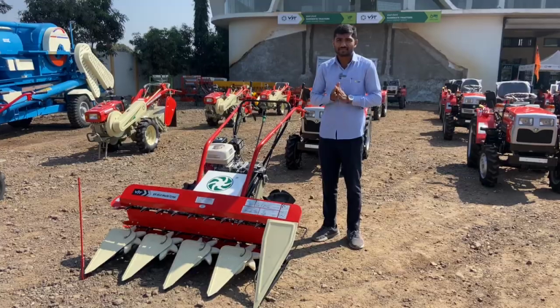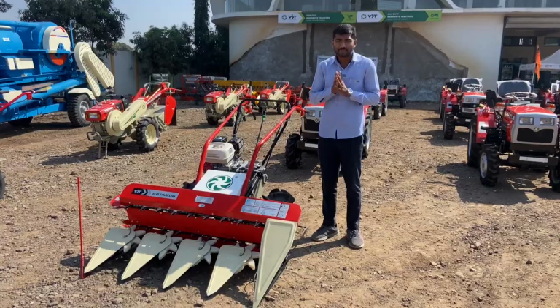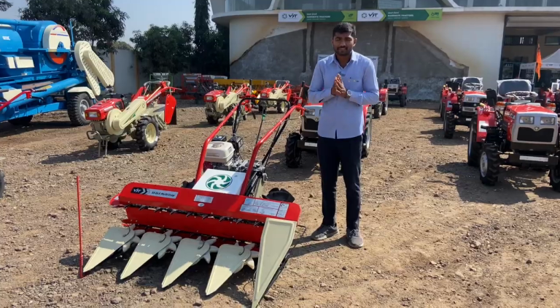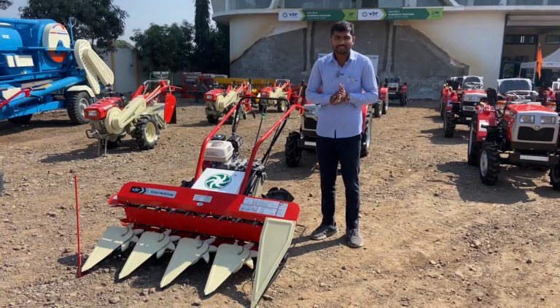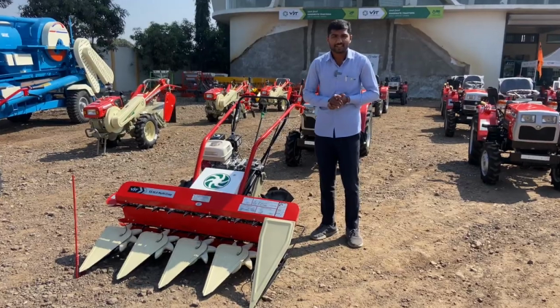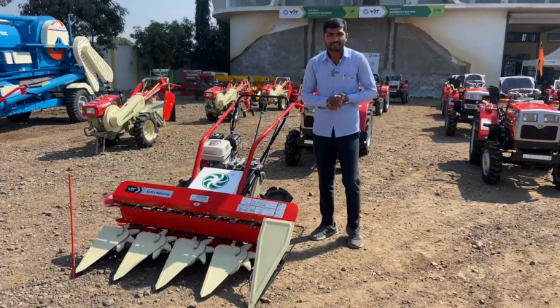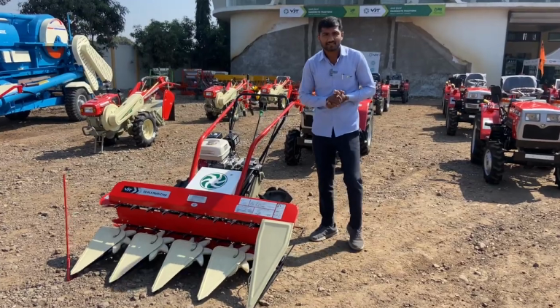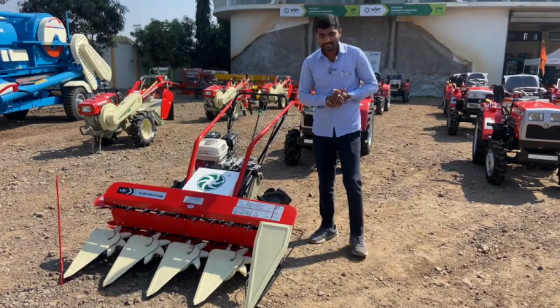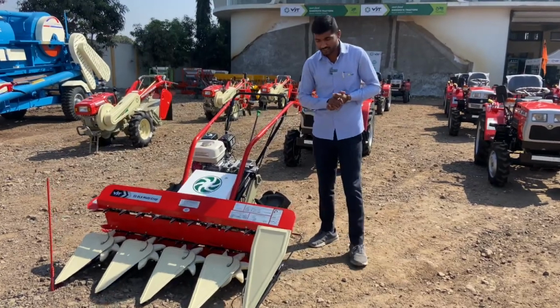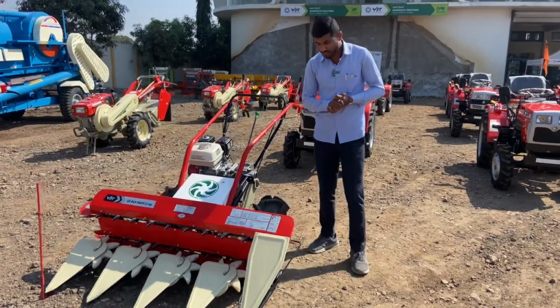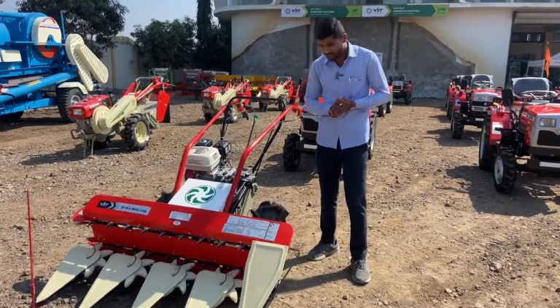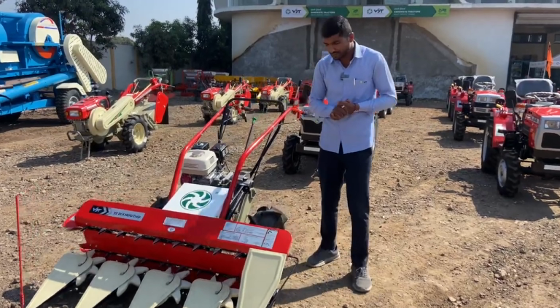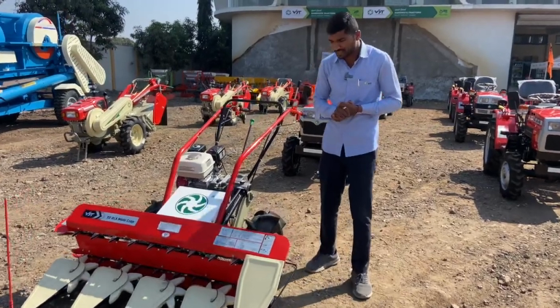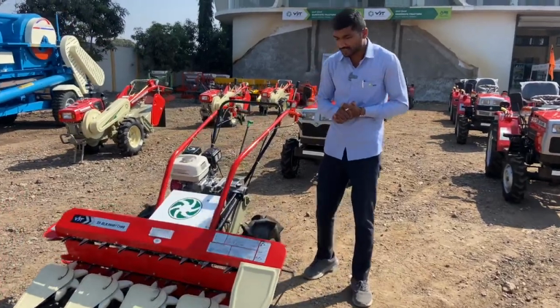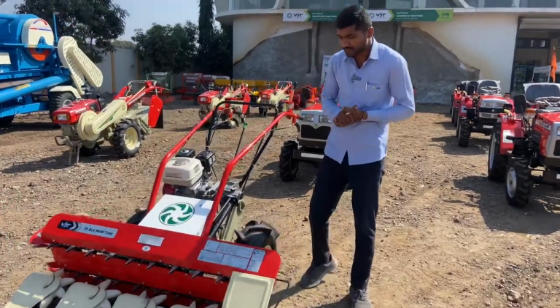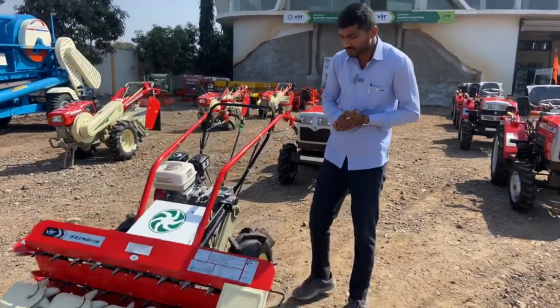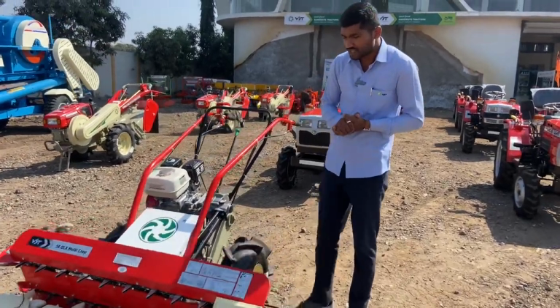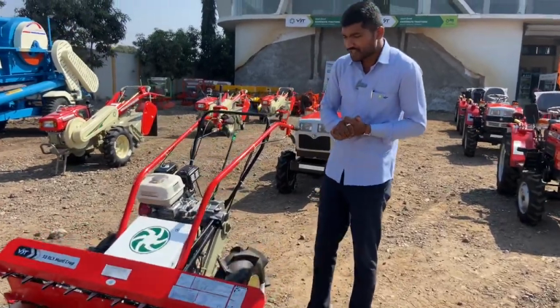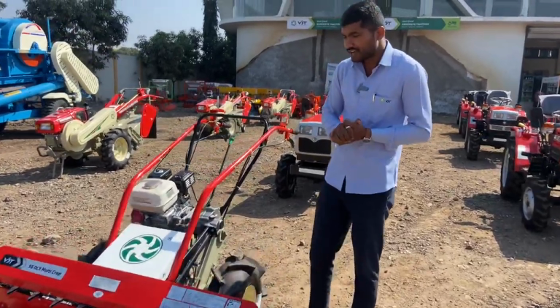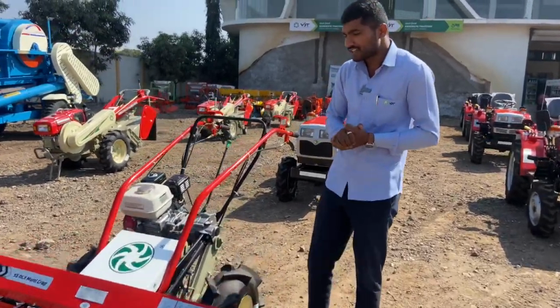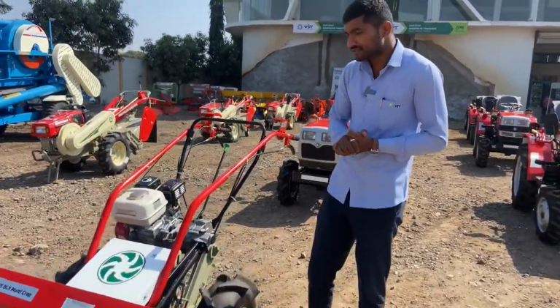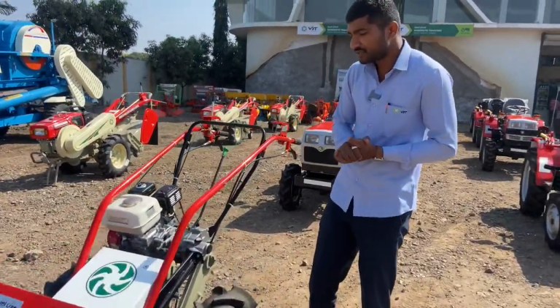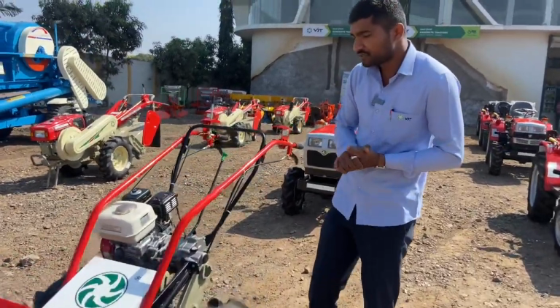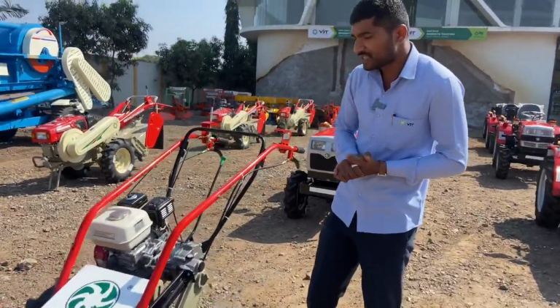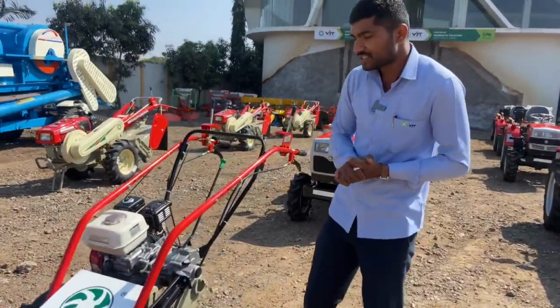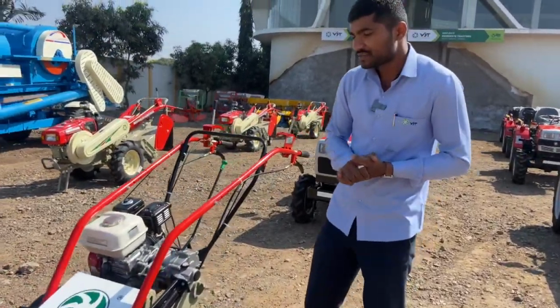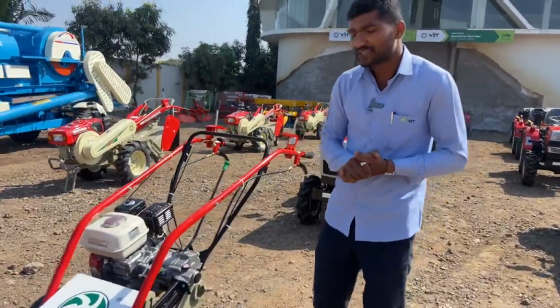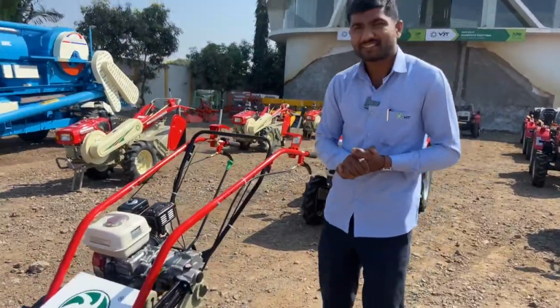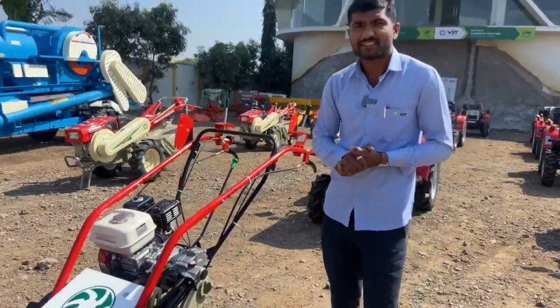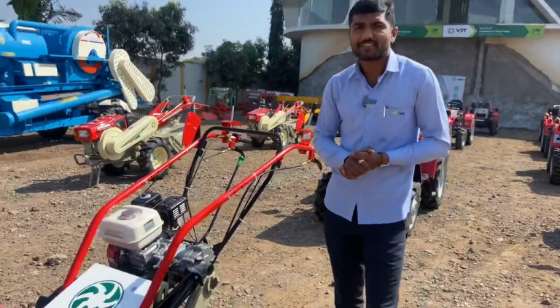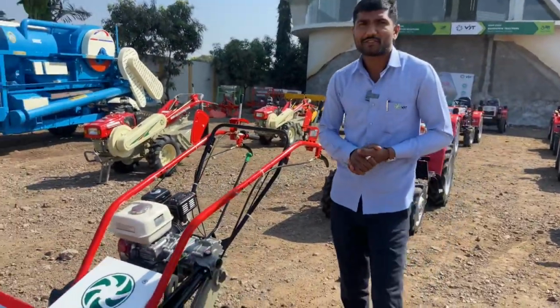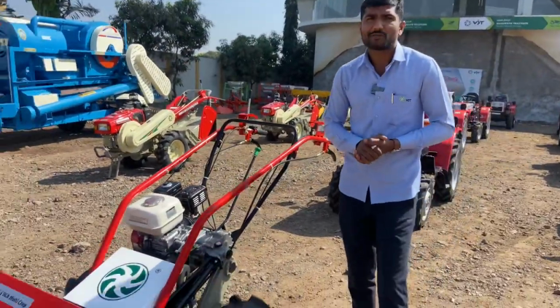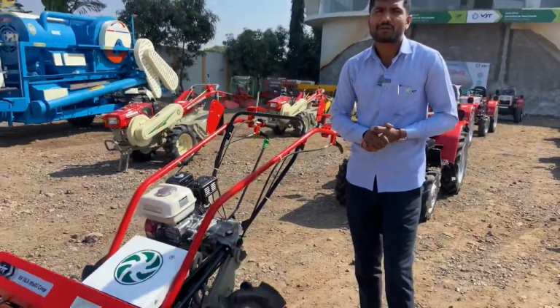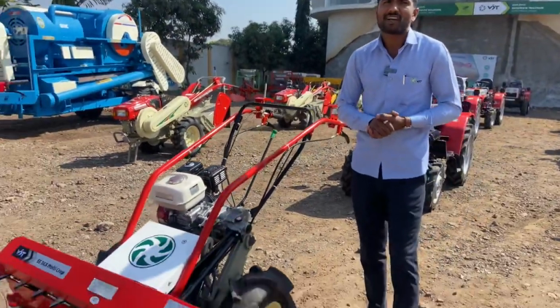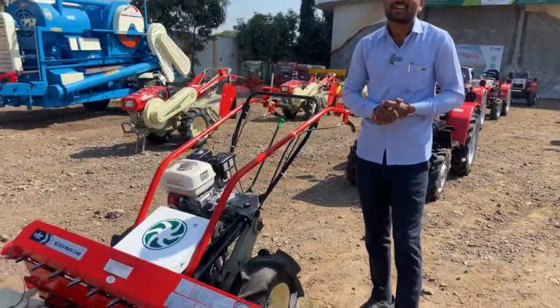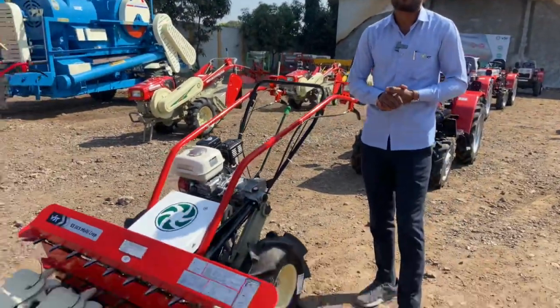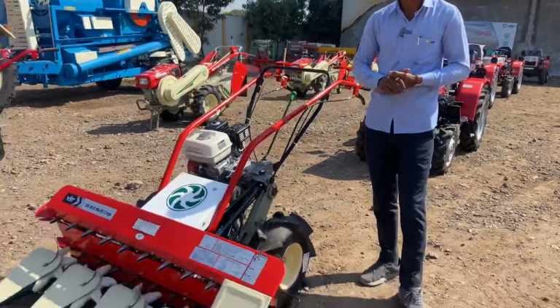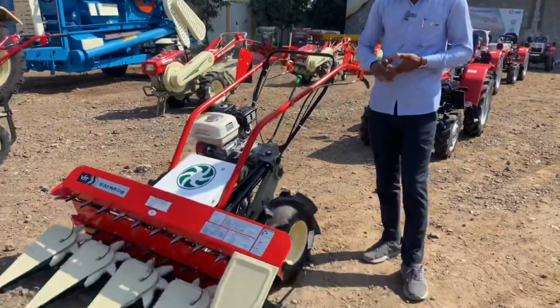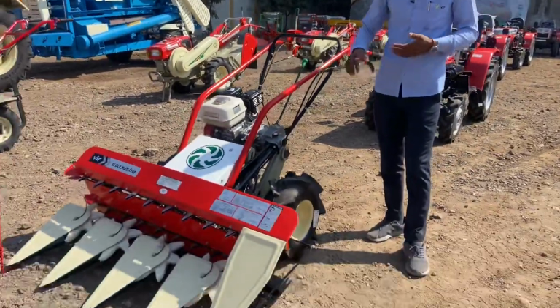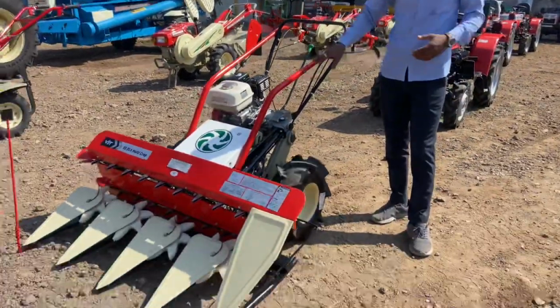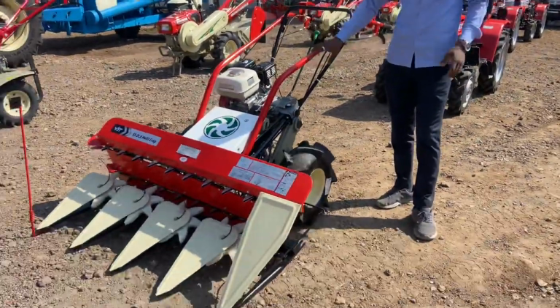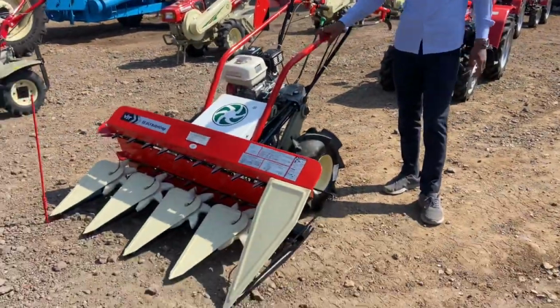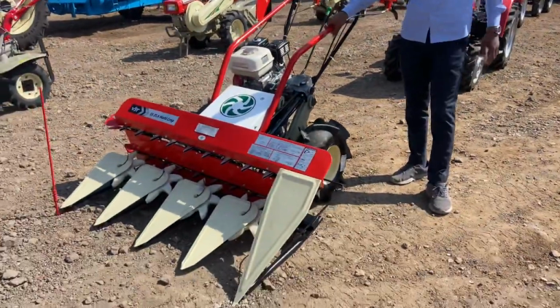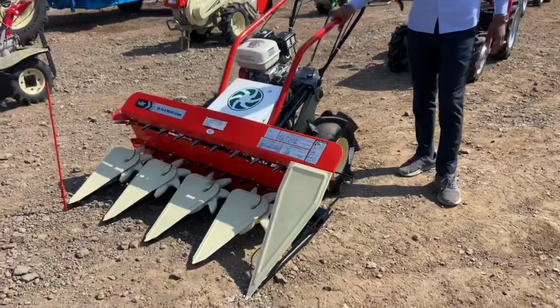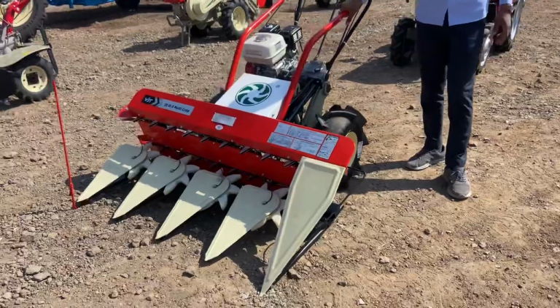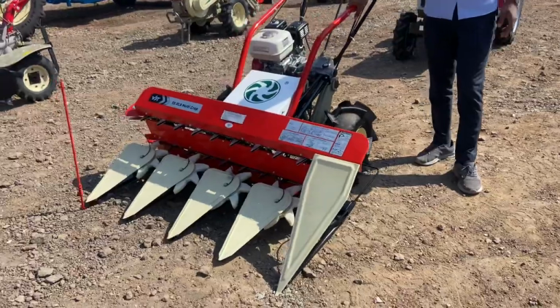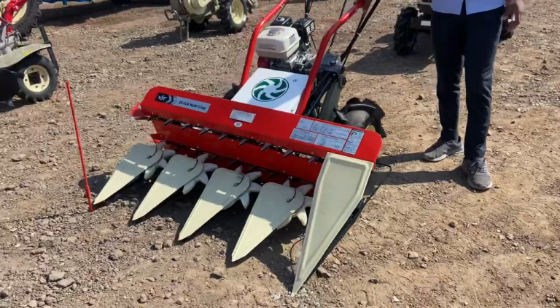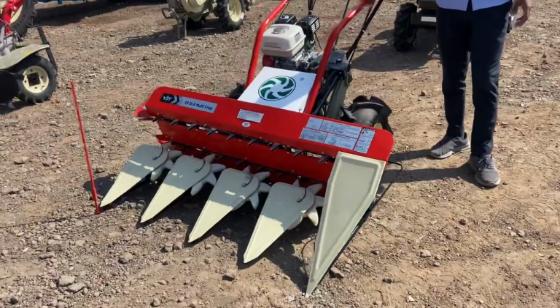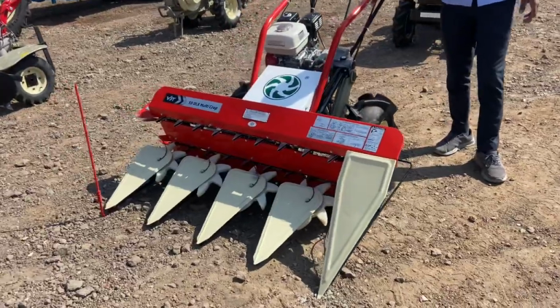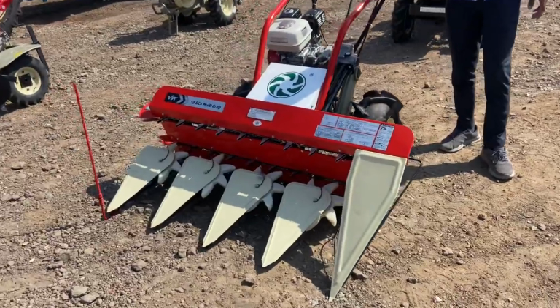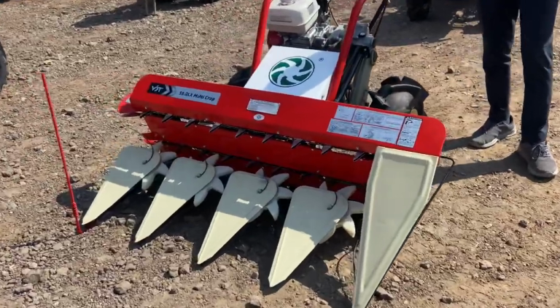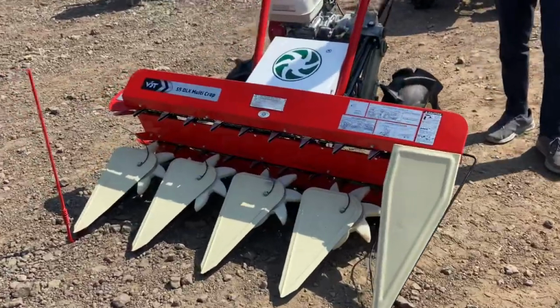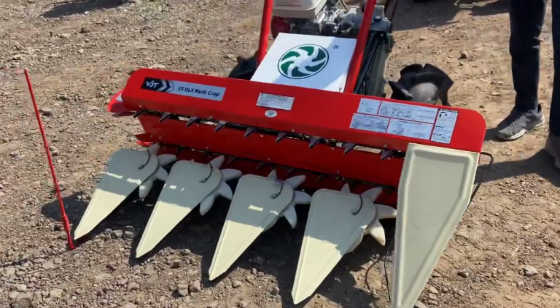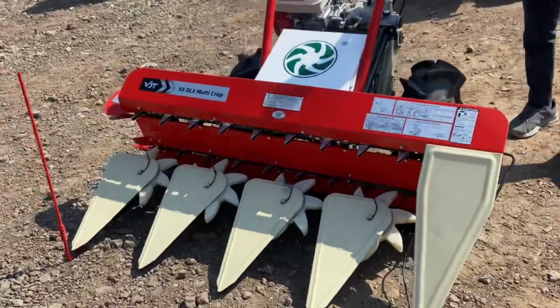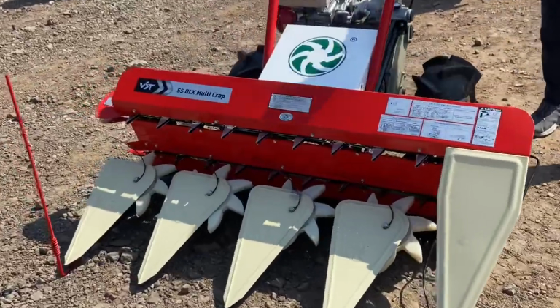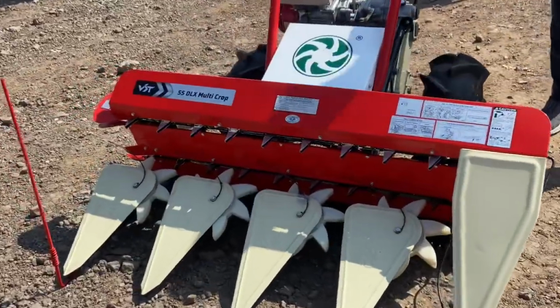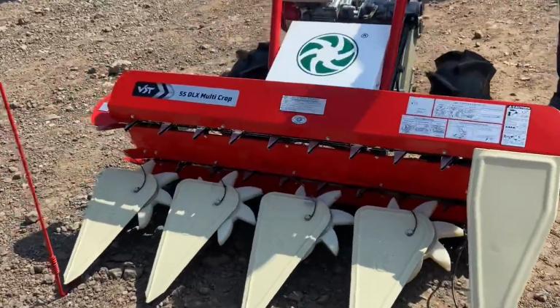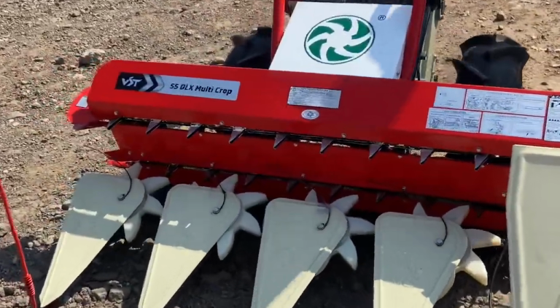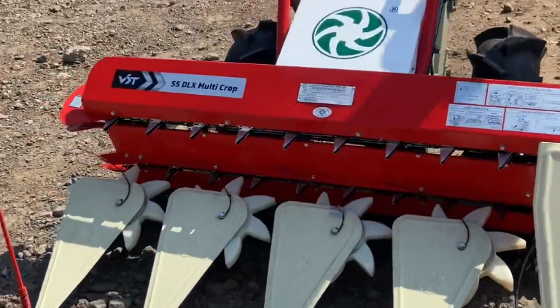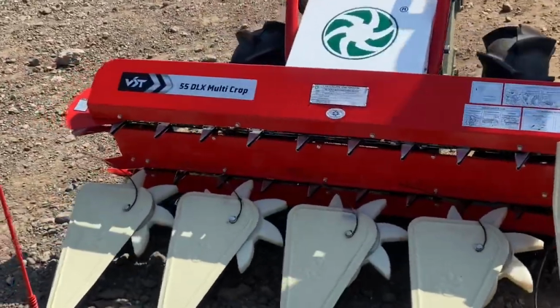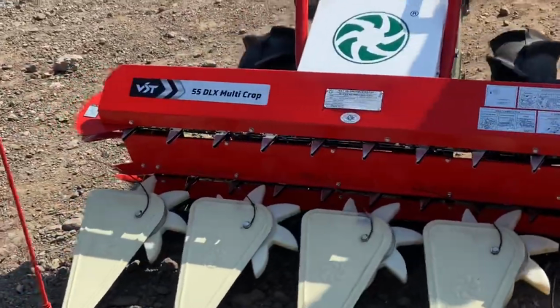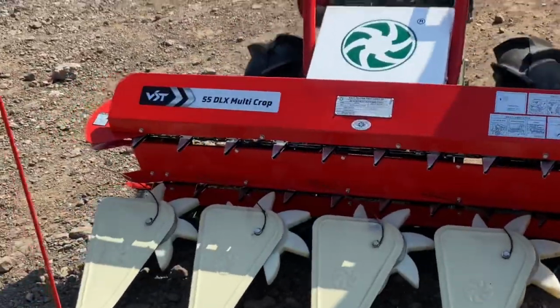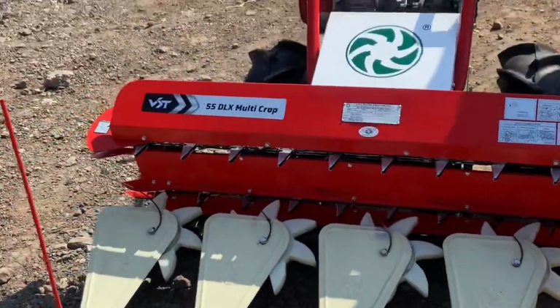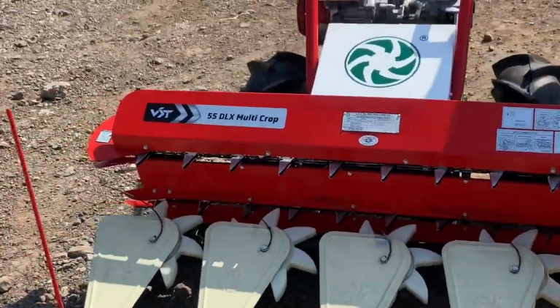Hello, my name is Shittkari Mitrao. Today I am going to talk about the Reeper Multi-Crop 5DLX.